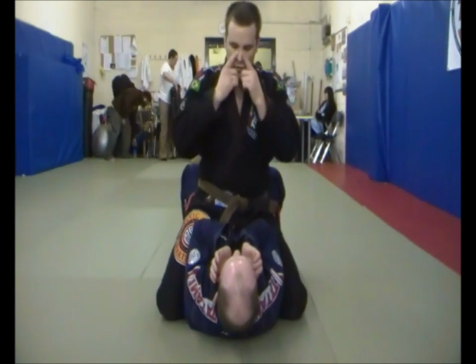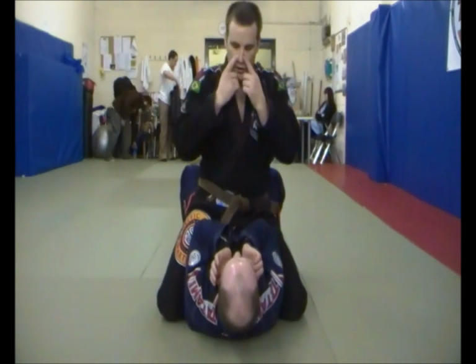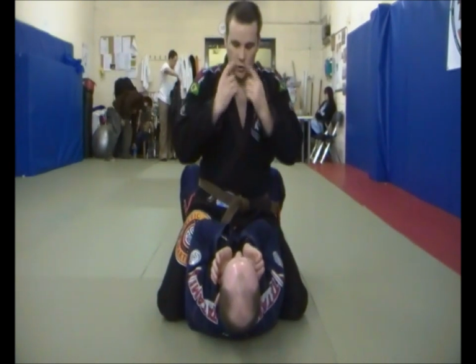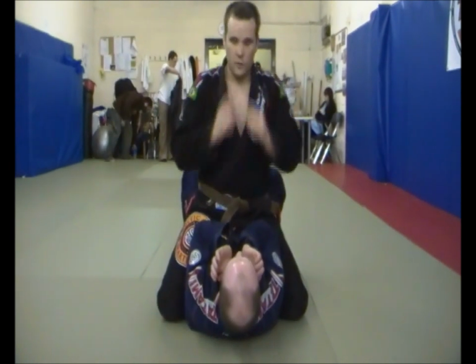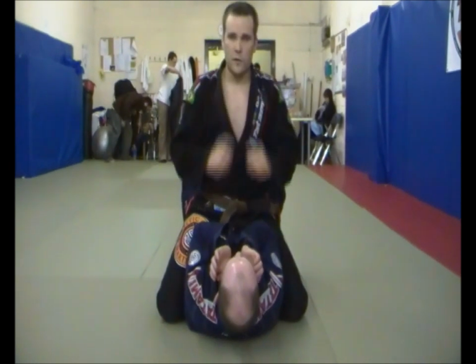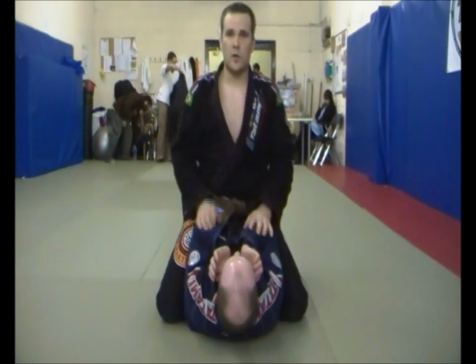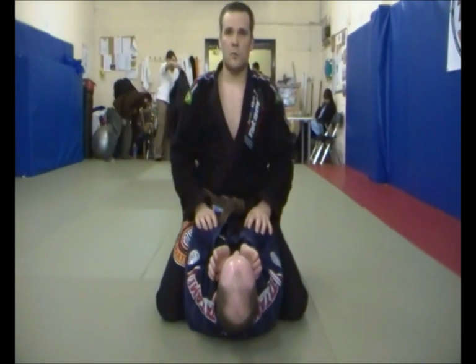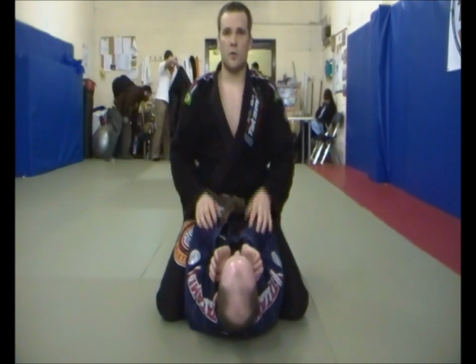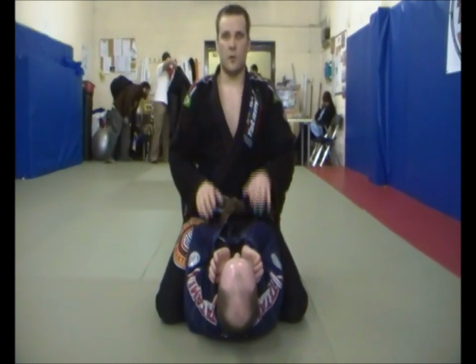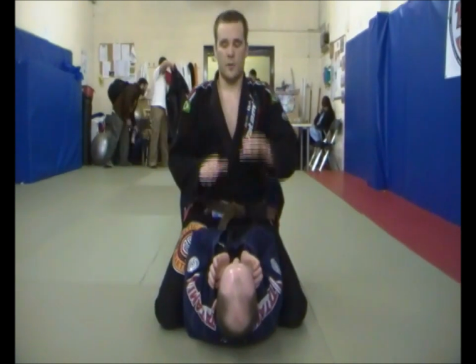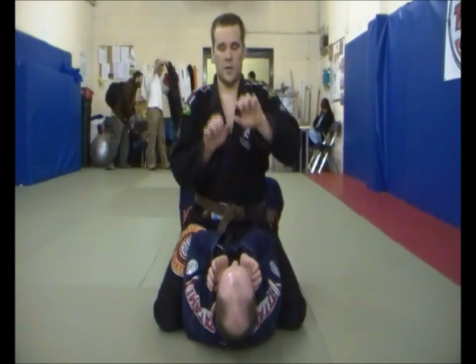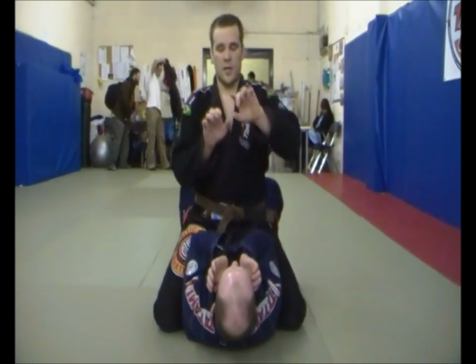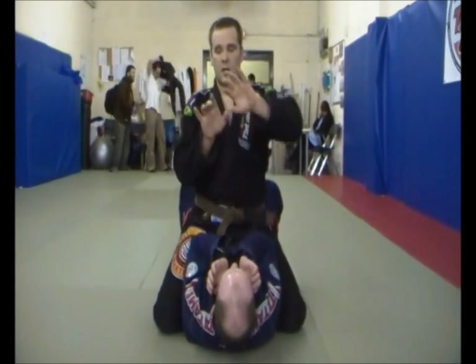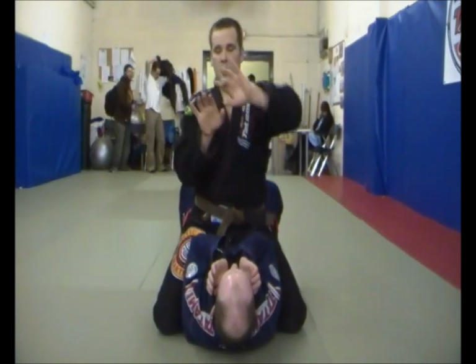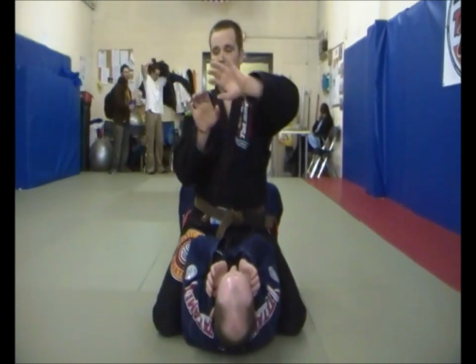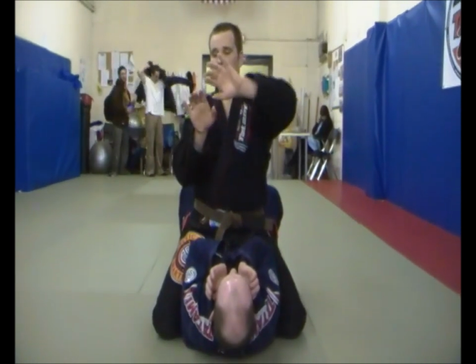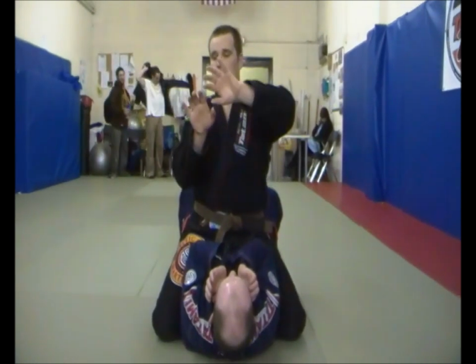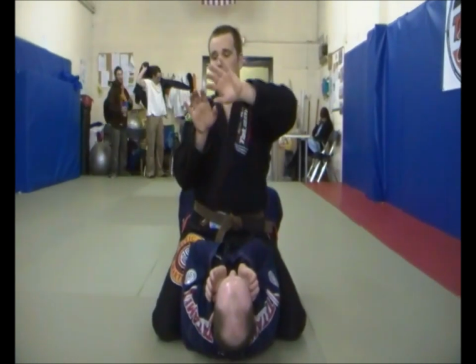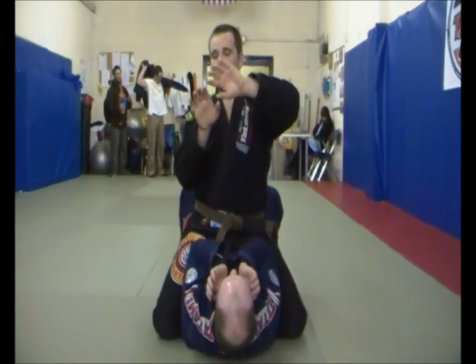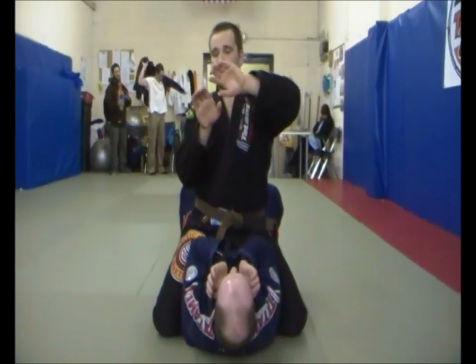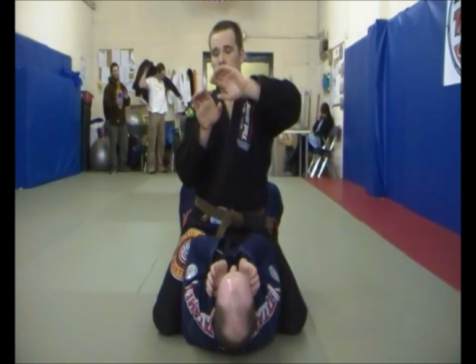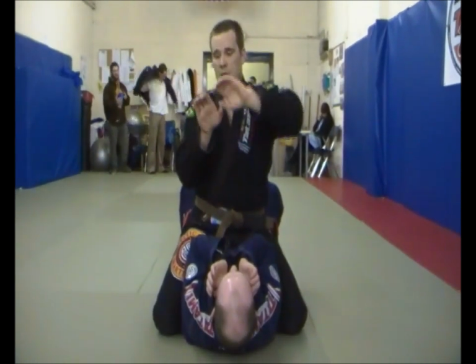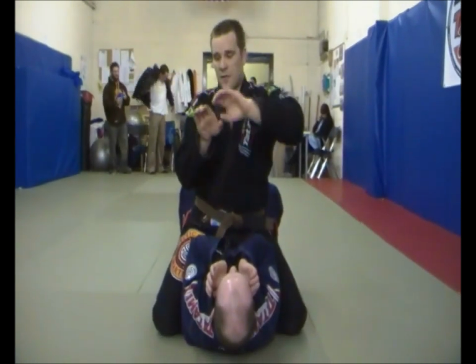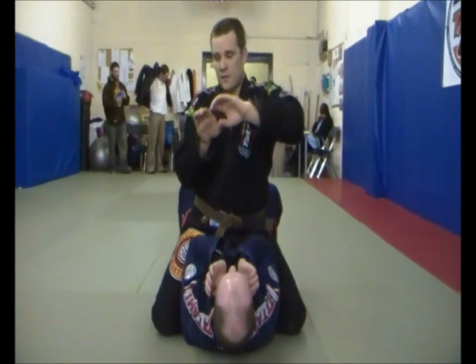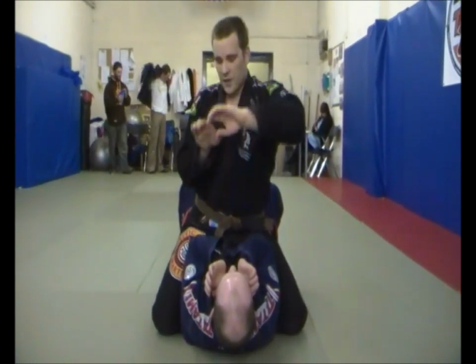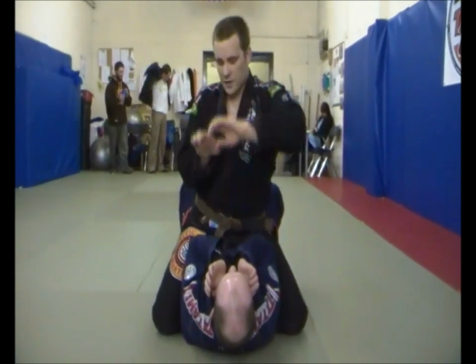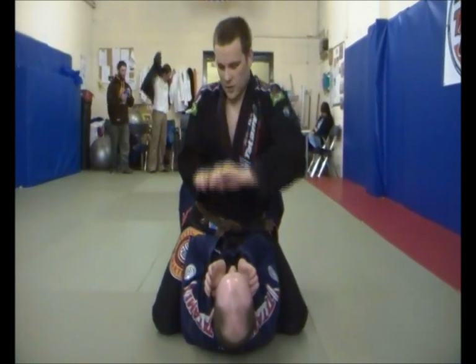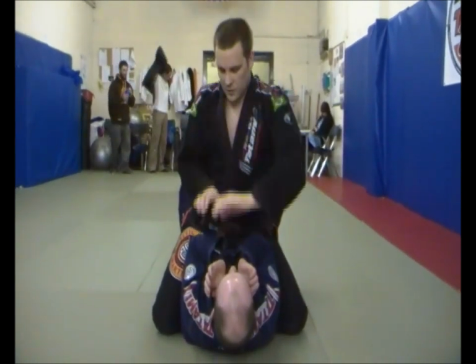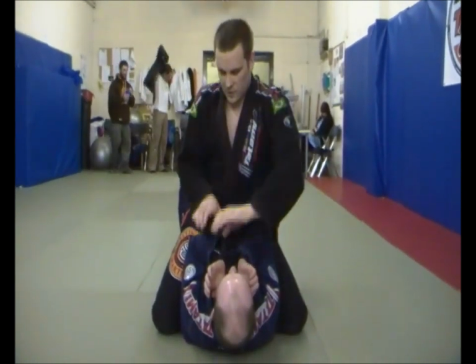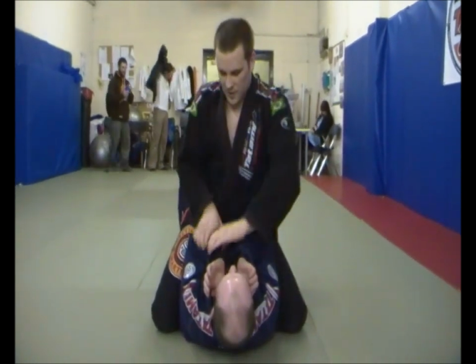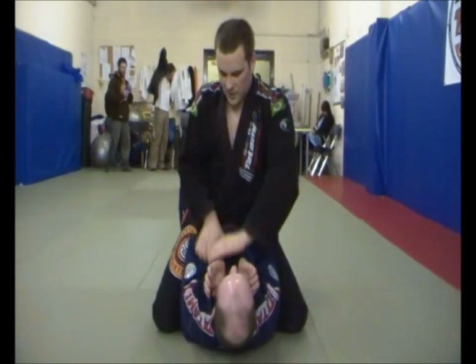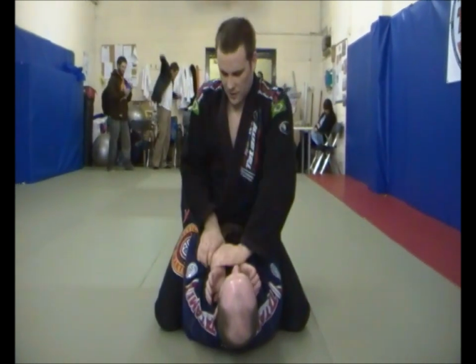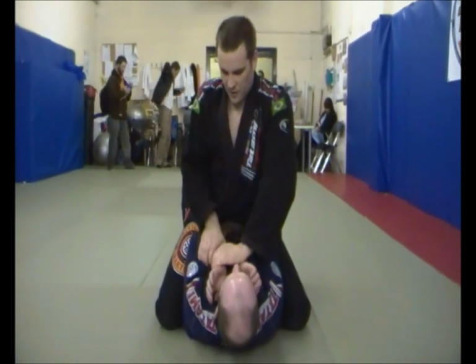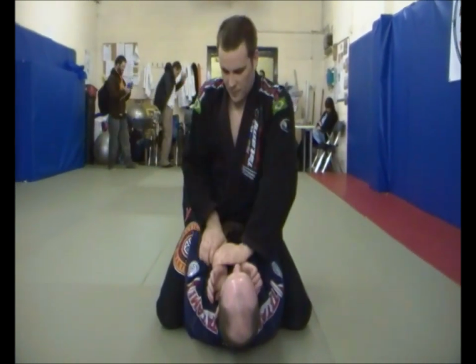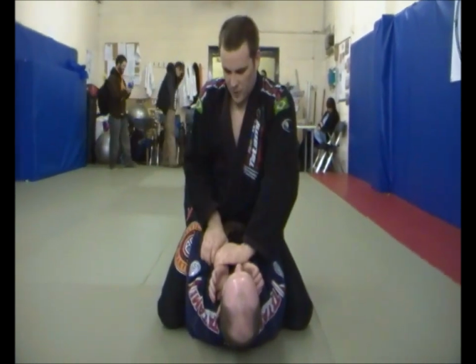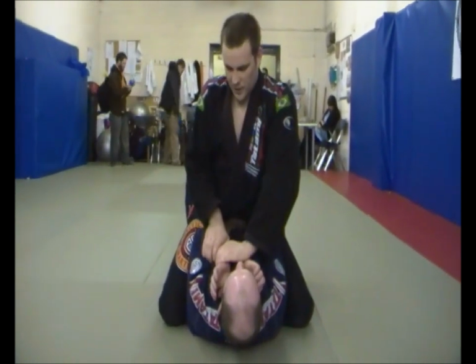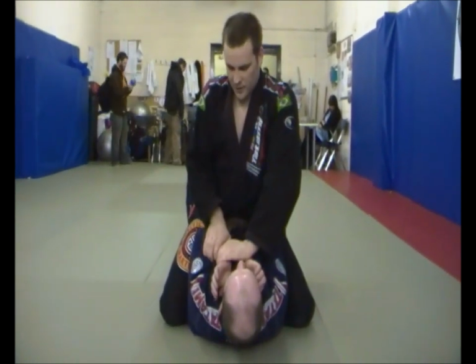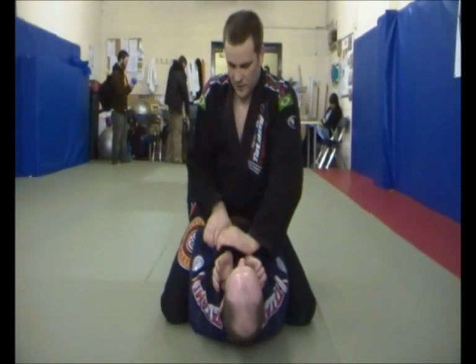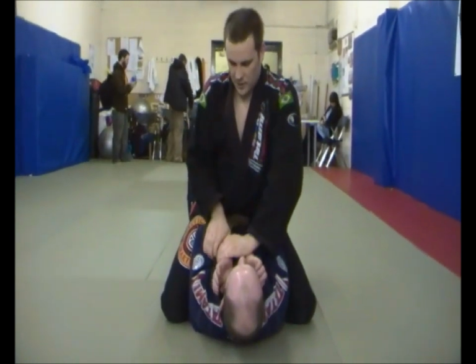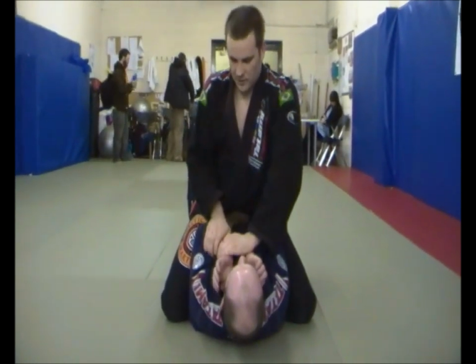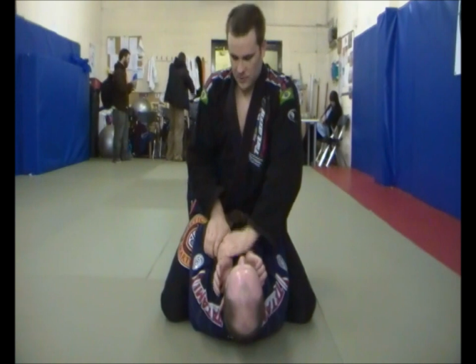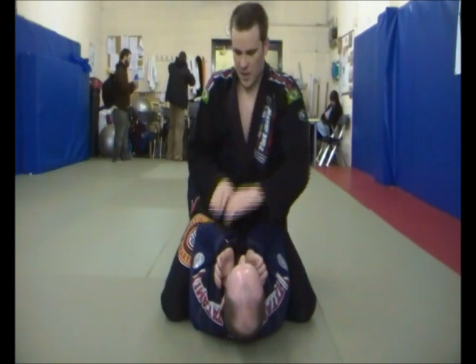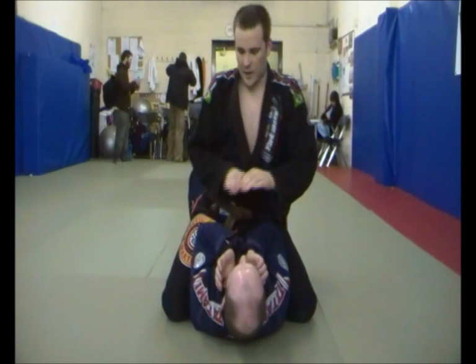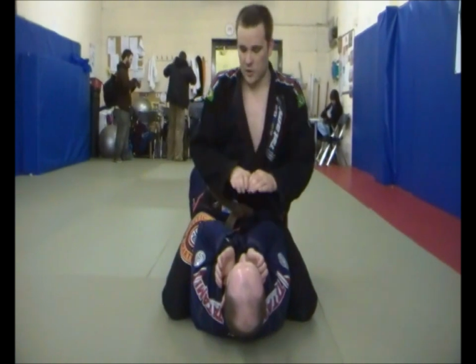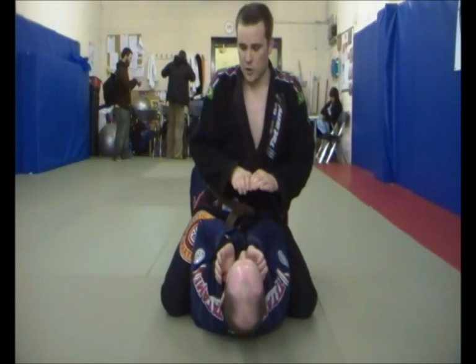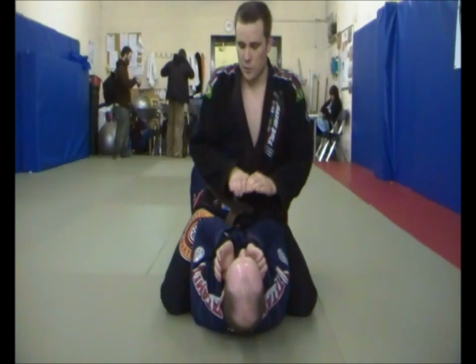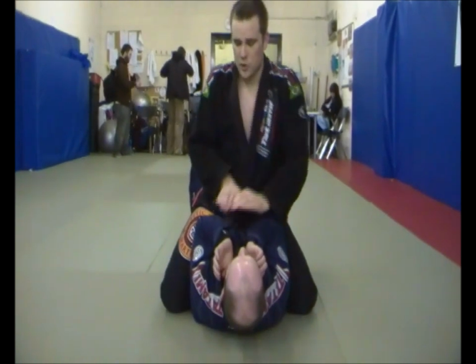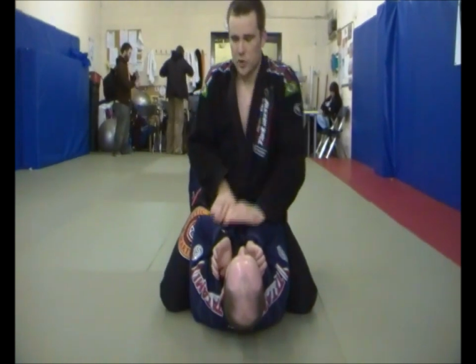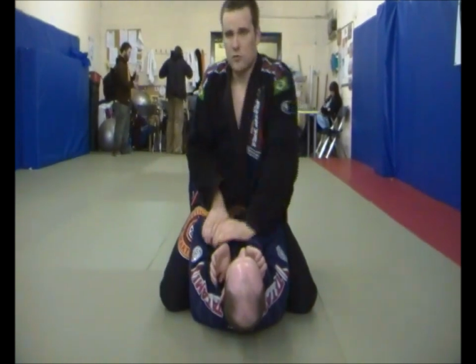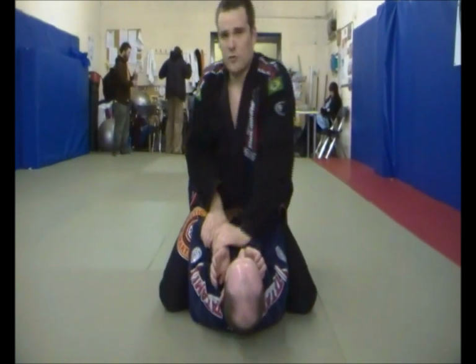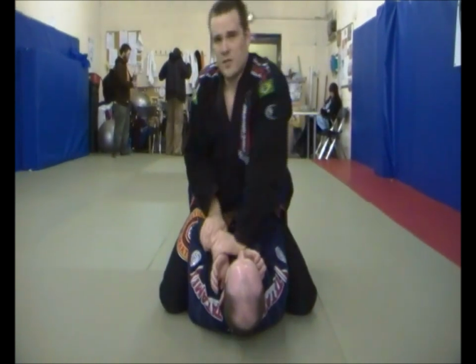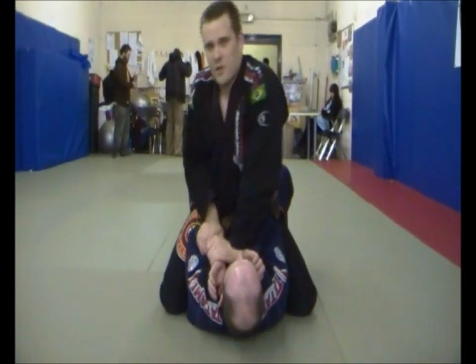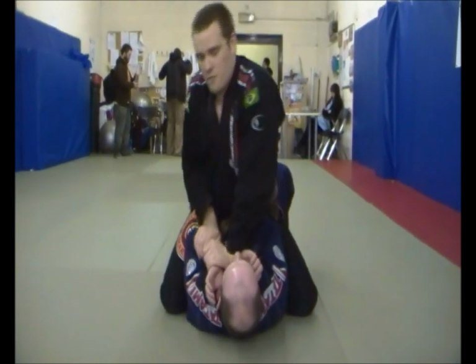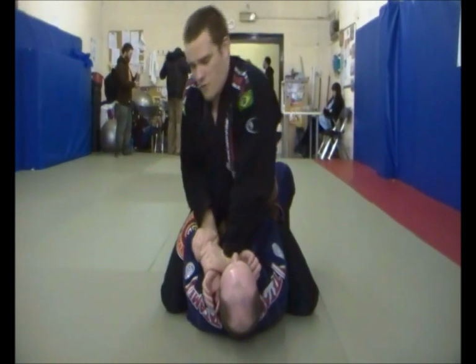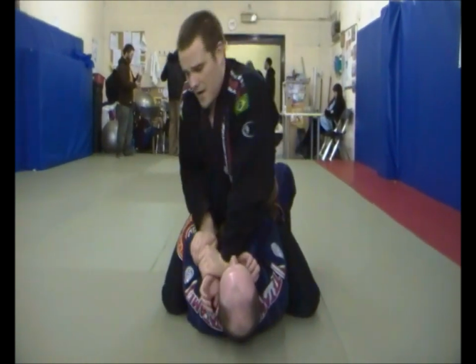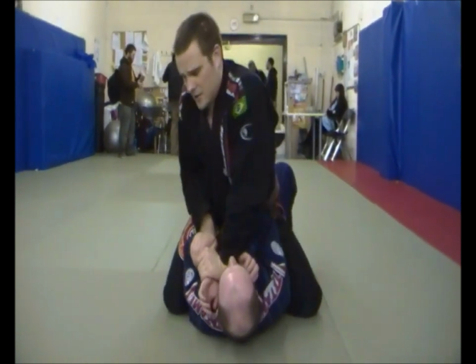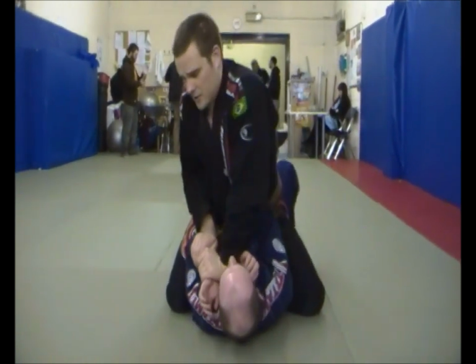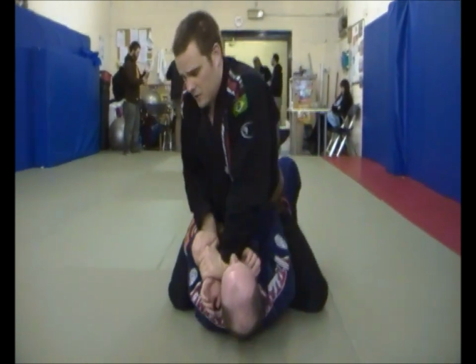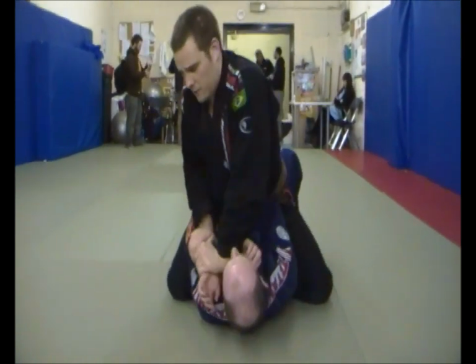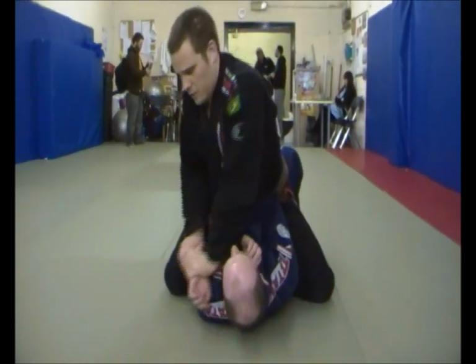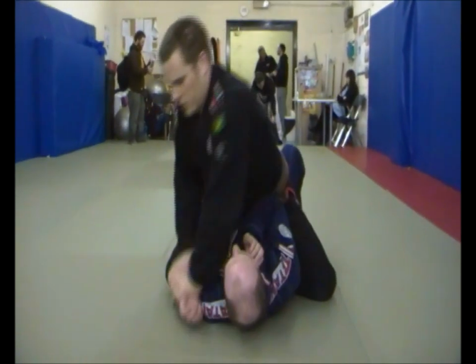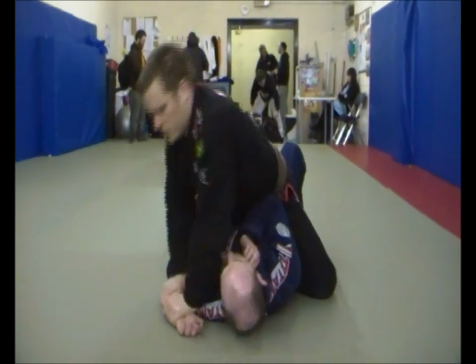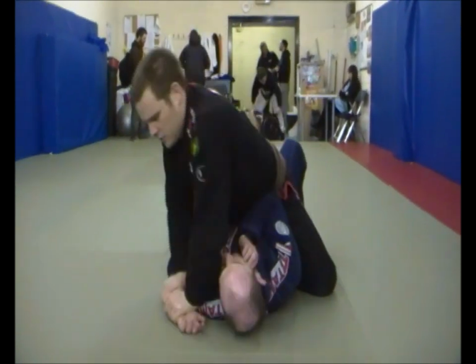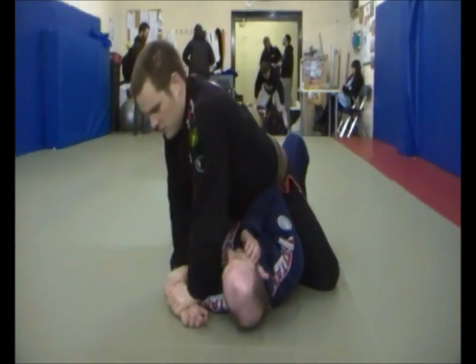So I'm going to go for the Kimura grip. What I'm going to do: fingers on the outside, thumb on the inside, and I'm just going to push his wrist directly to the floor here.